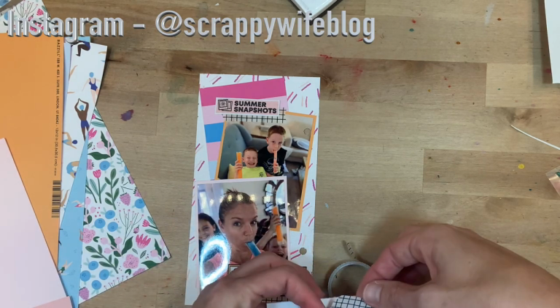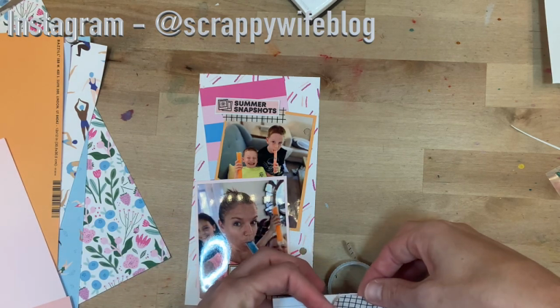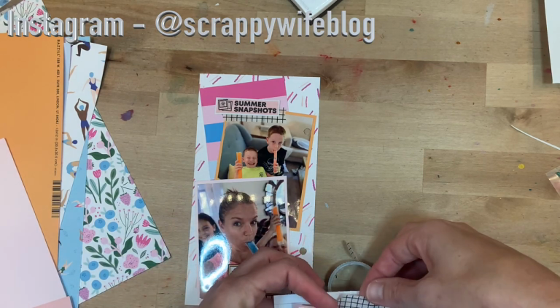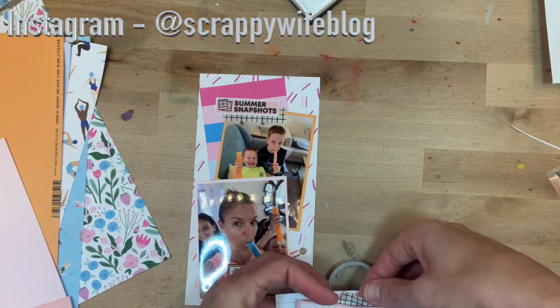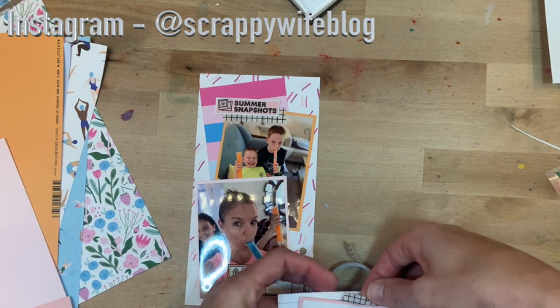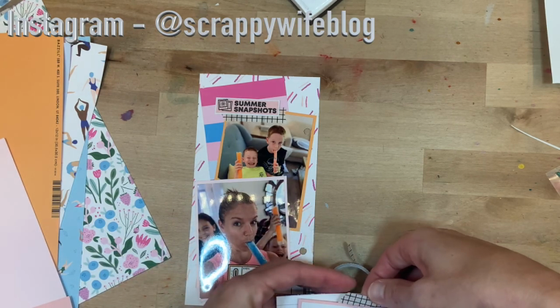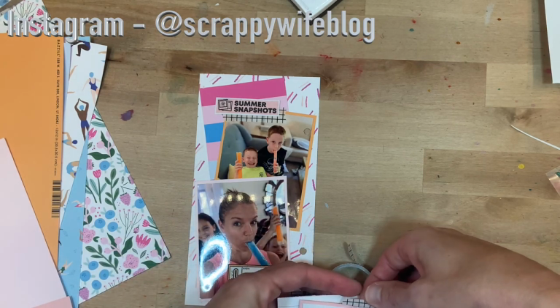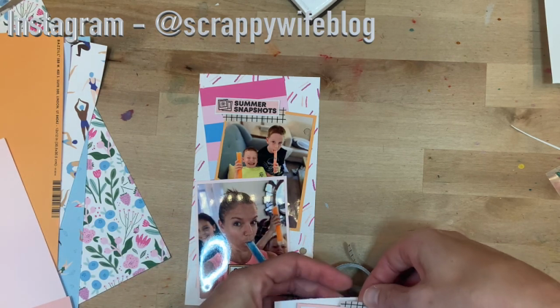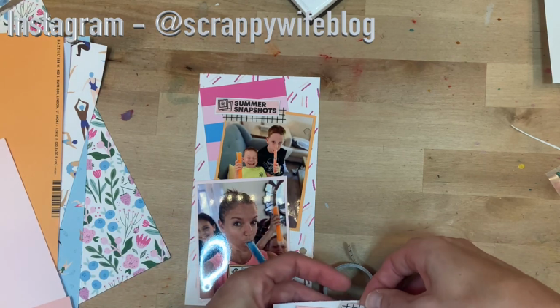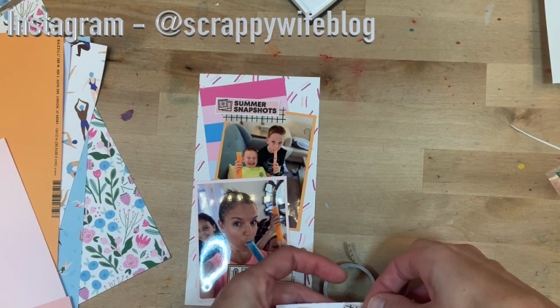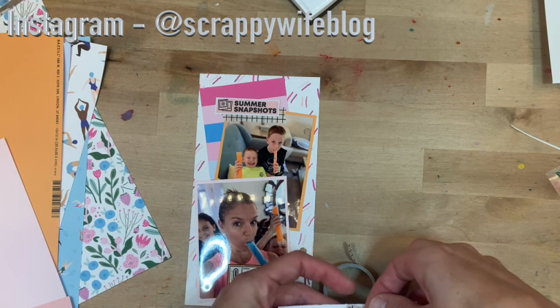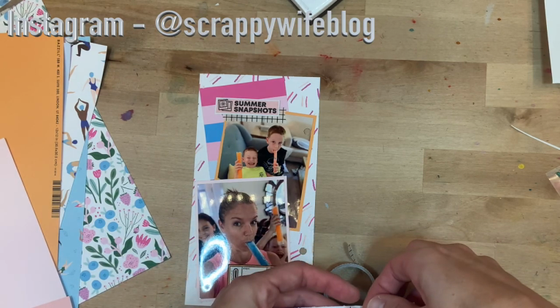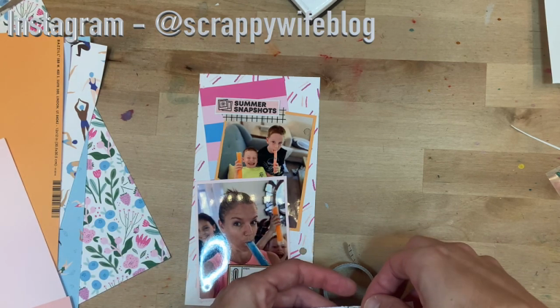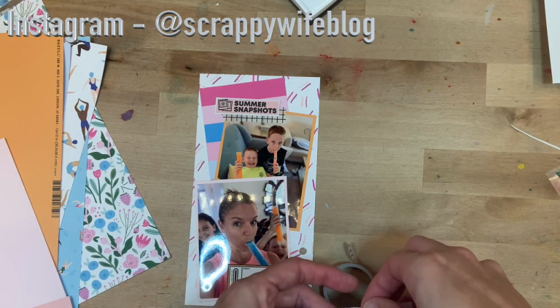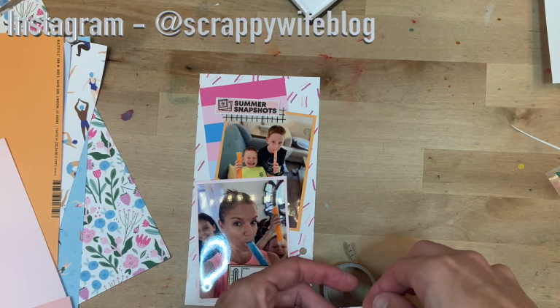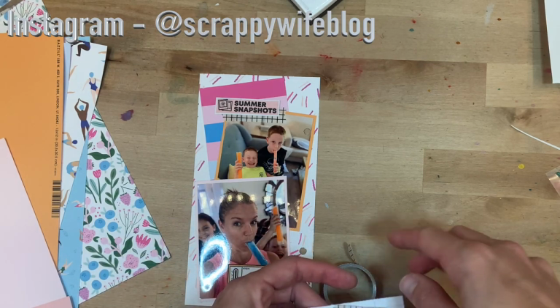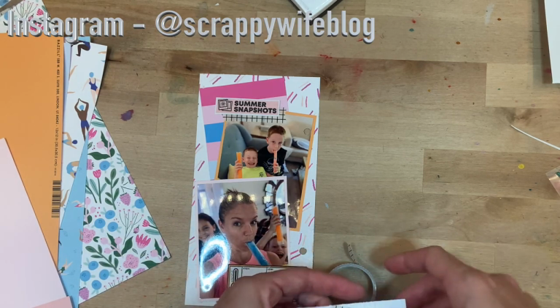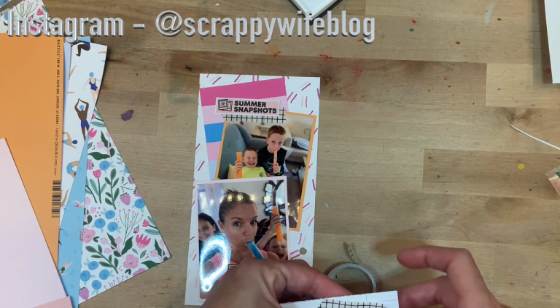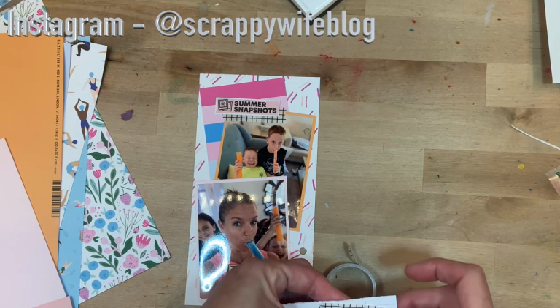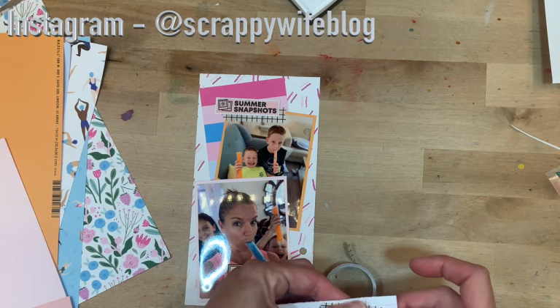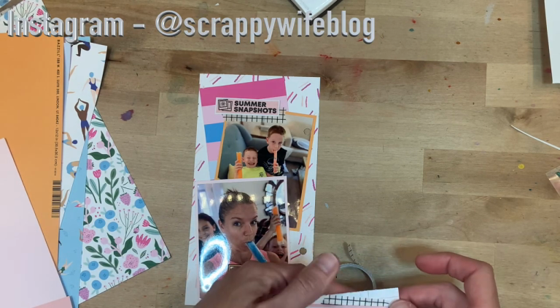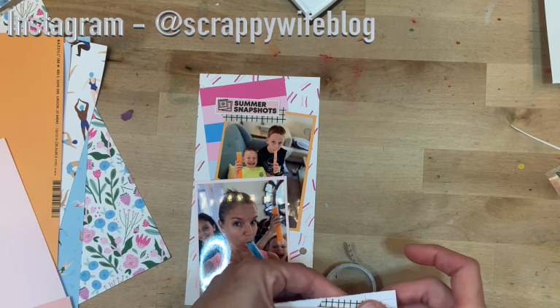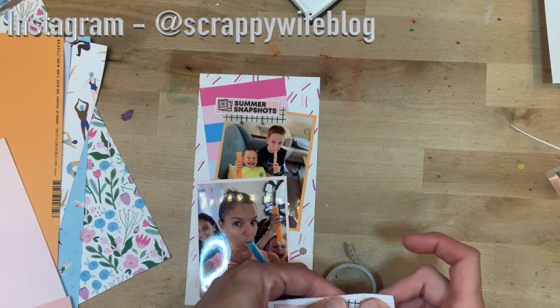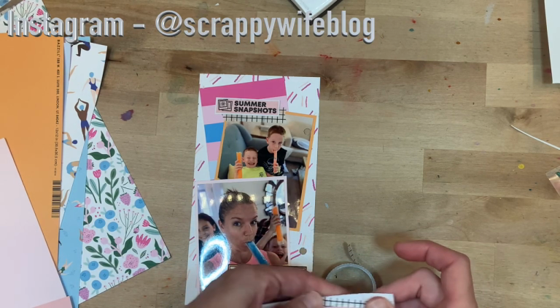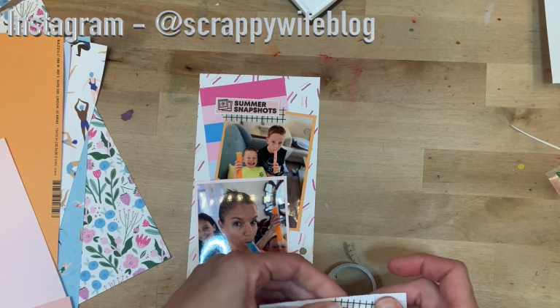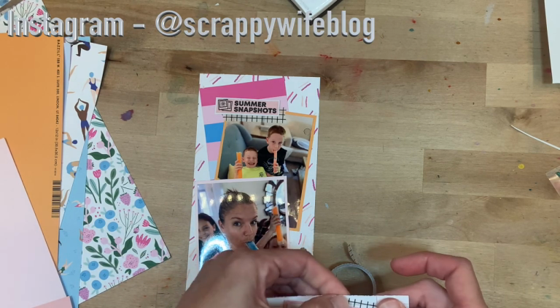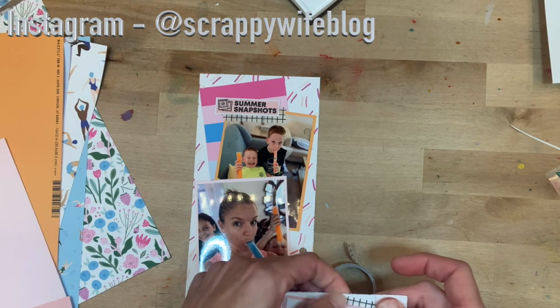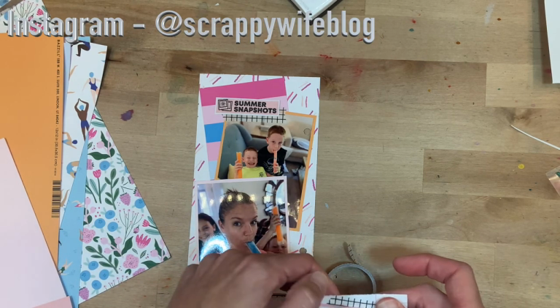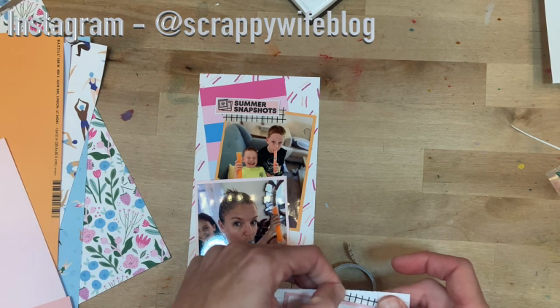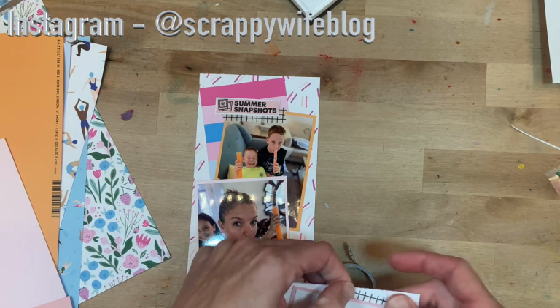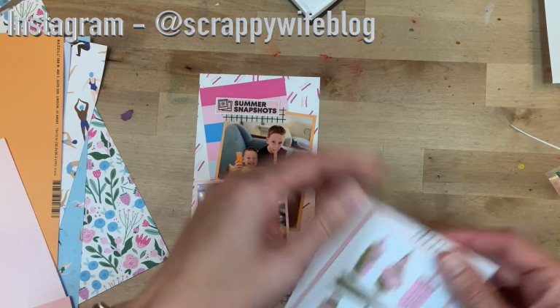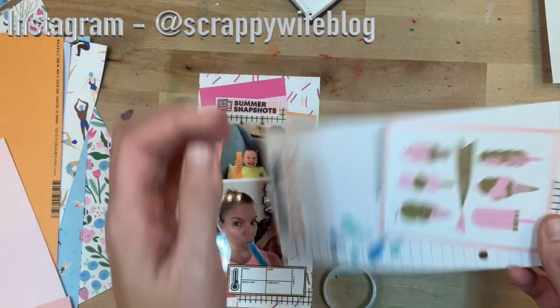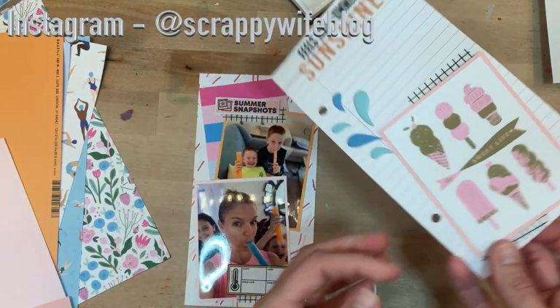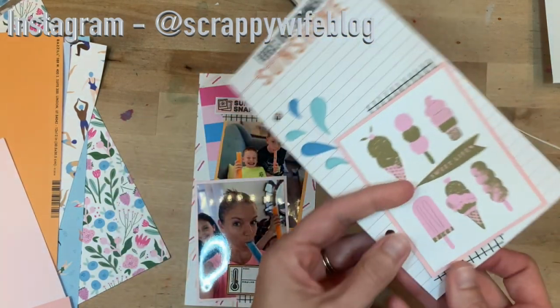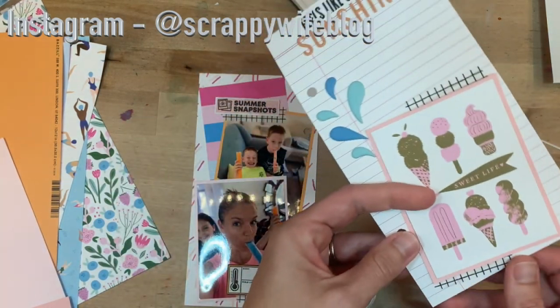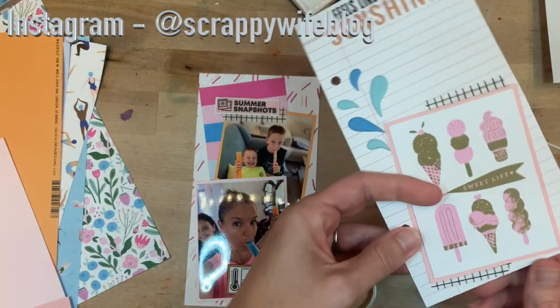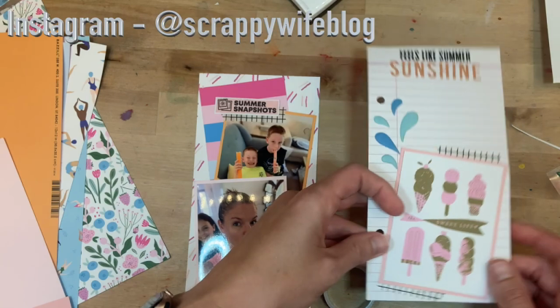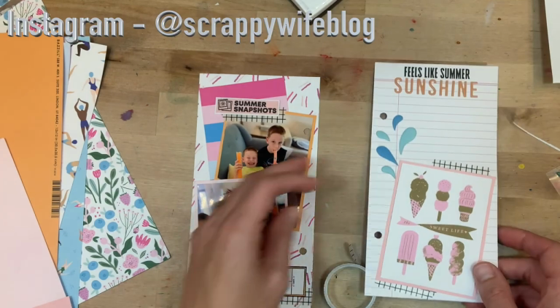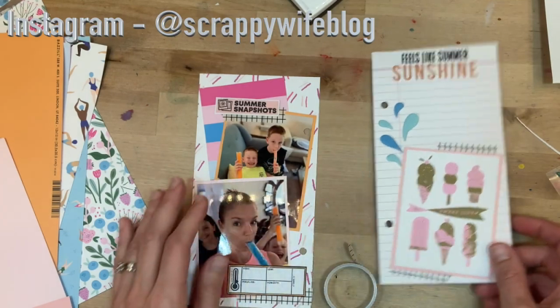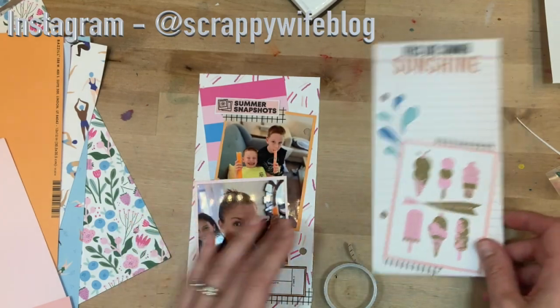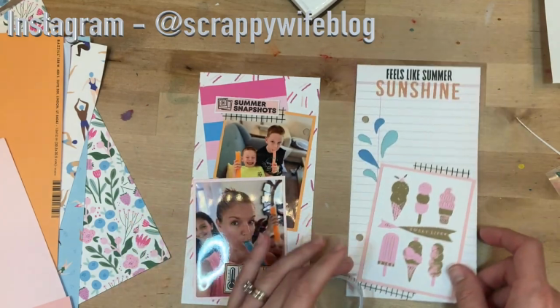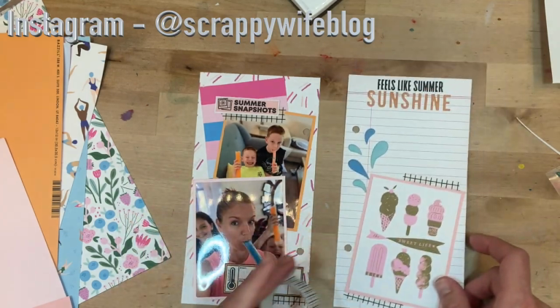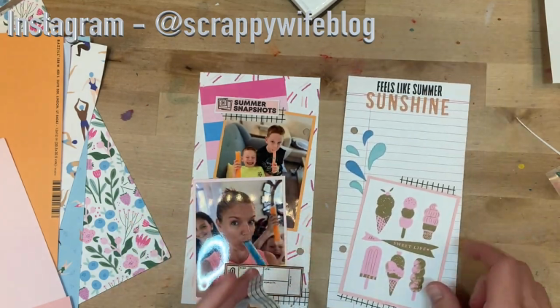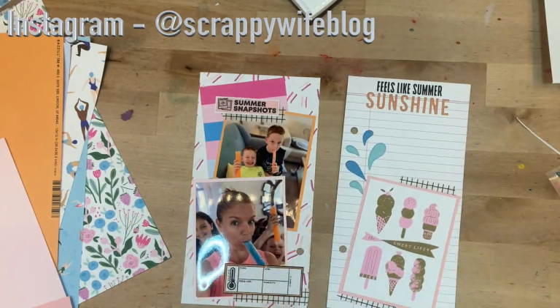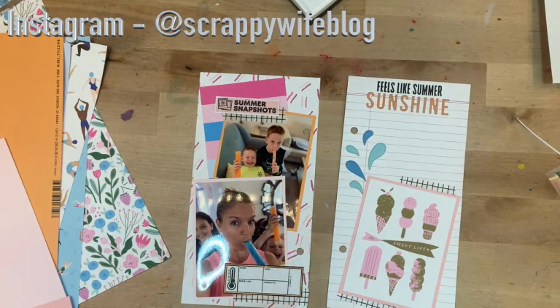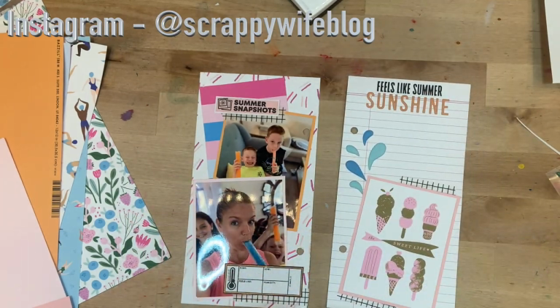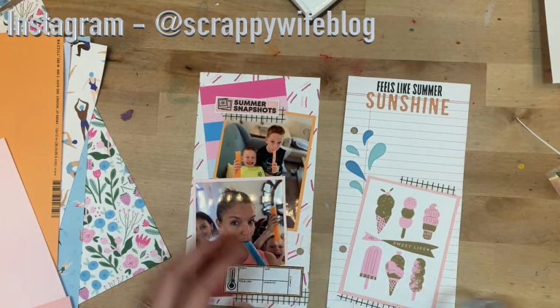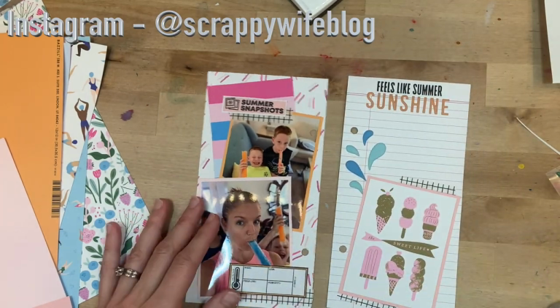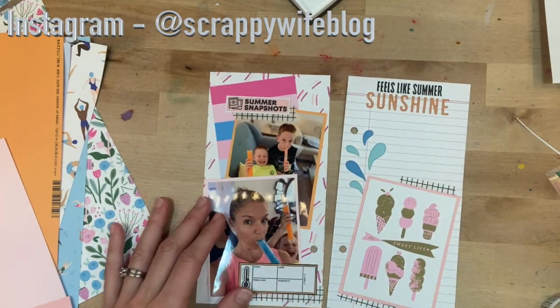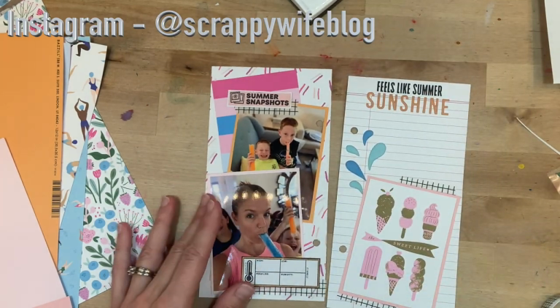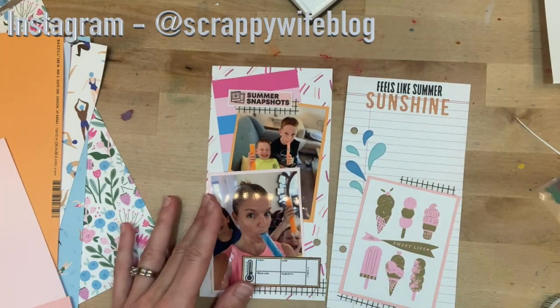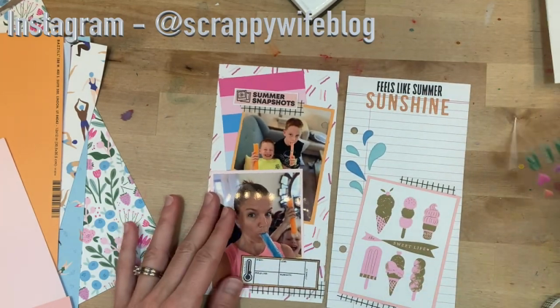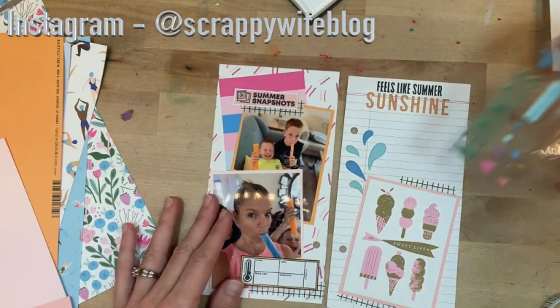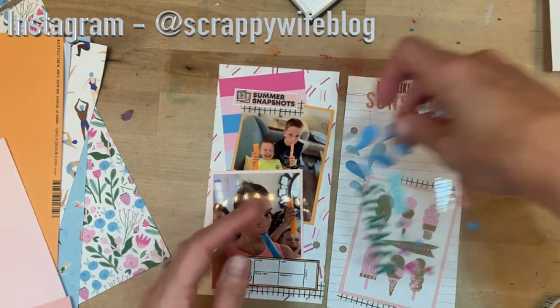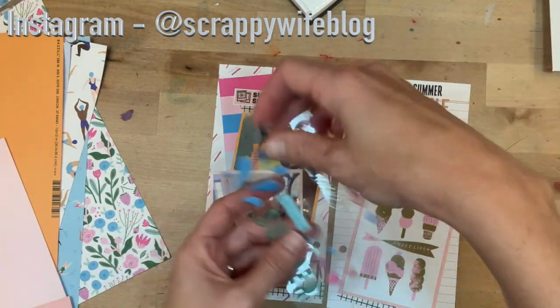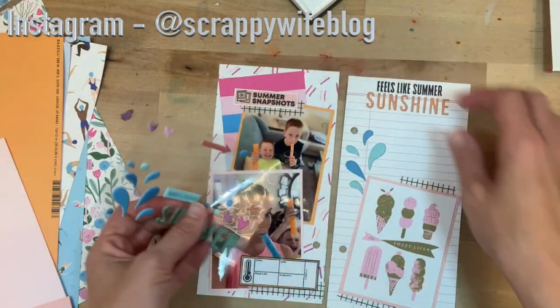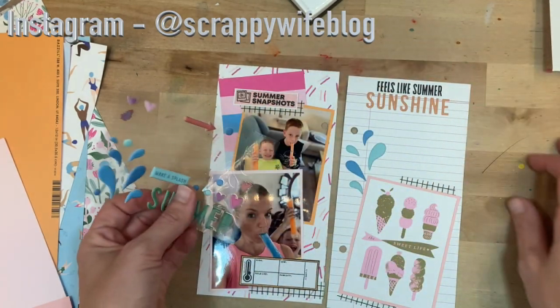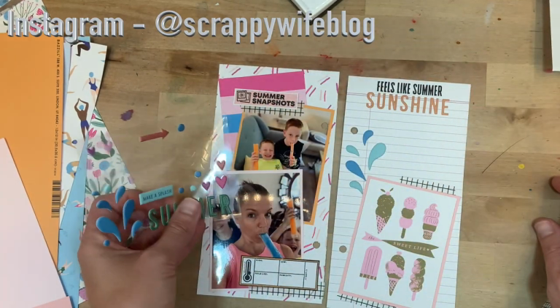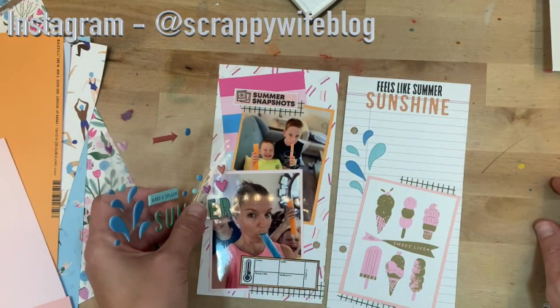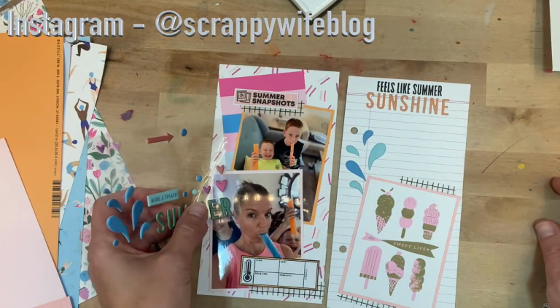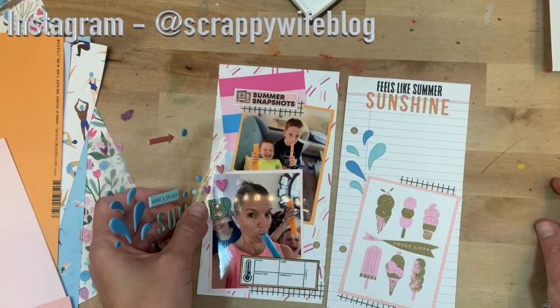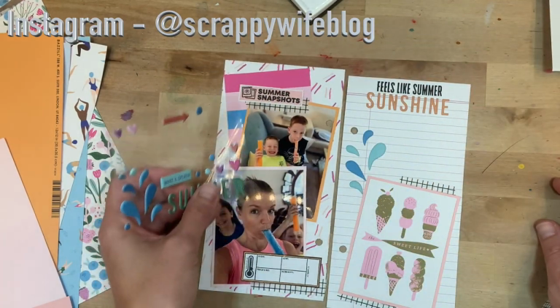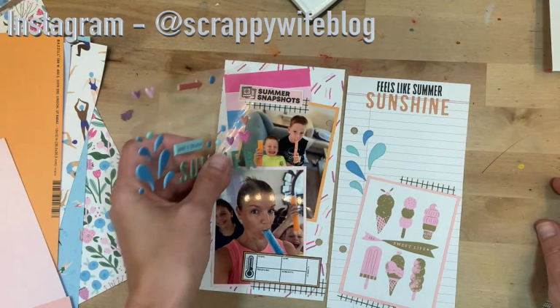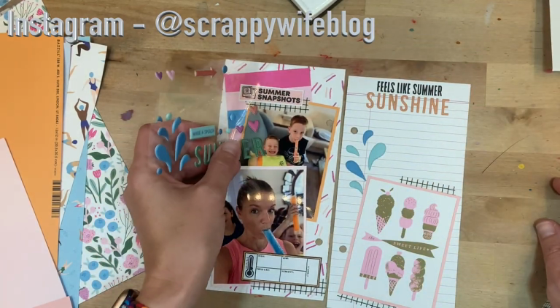Details in a traveler's notebook spread are important — just focus on those small little things and it's really what makes the spread special and makes it stick out. Once that is done, all I'm going to do is add a few puffy hearts over on the left side and do a bit of journaling, and this traveler's notebook entry will be complete.